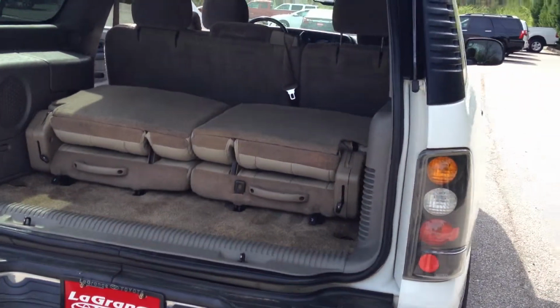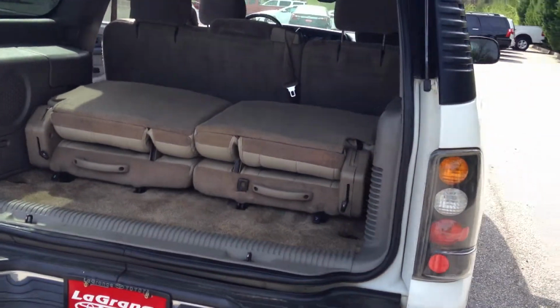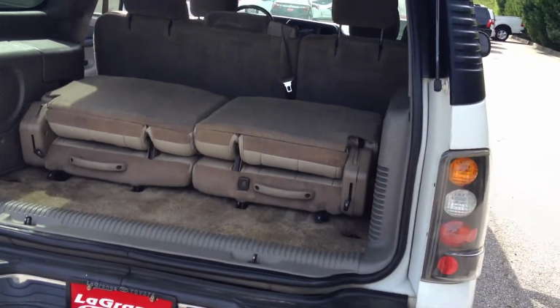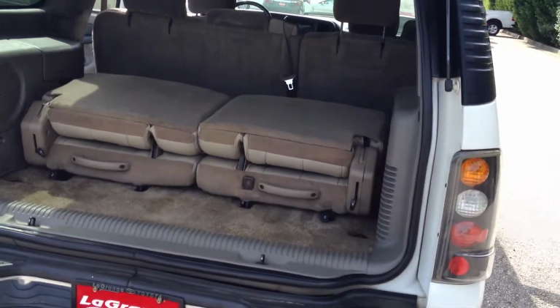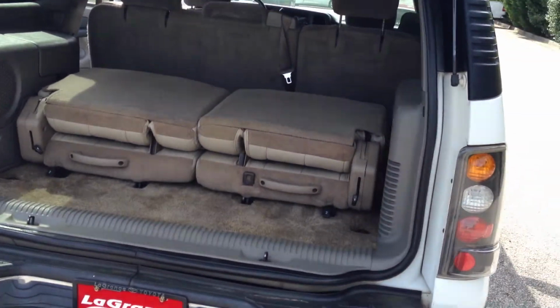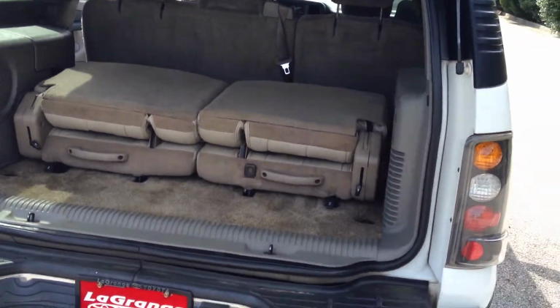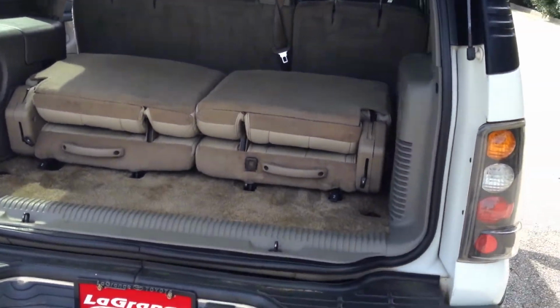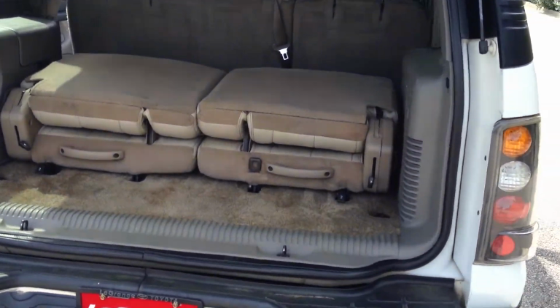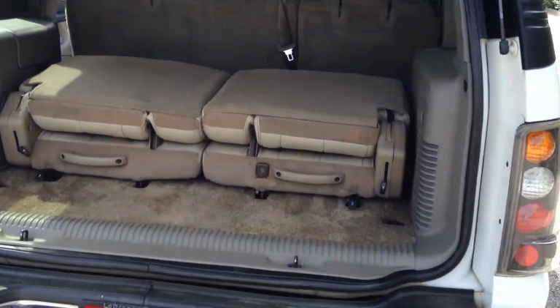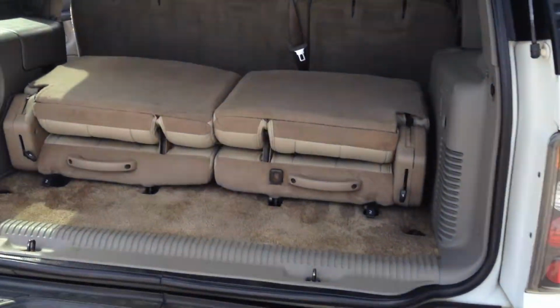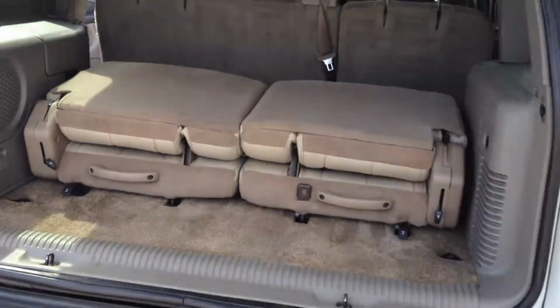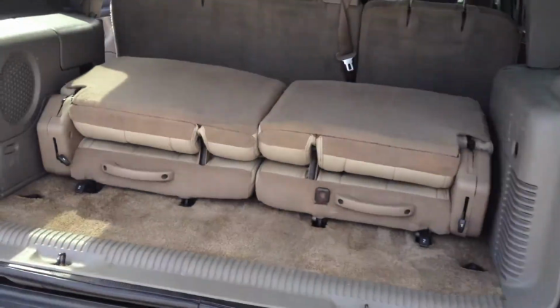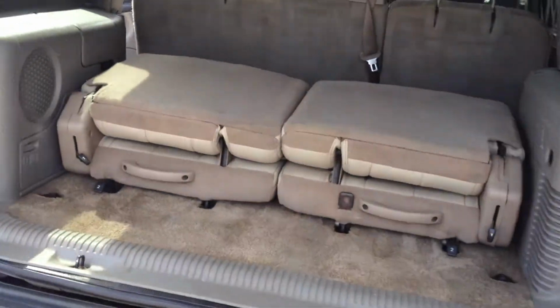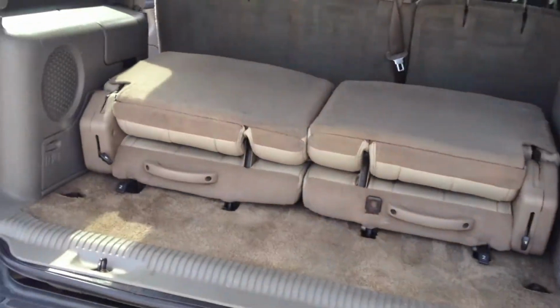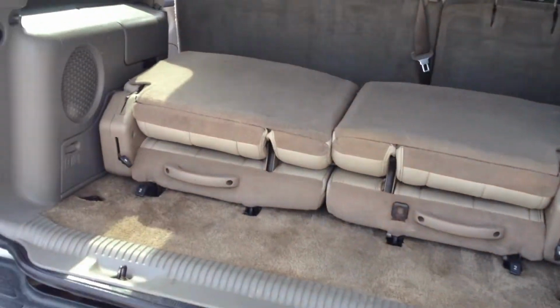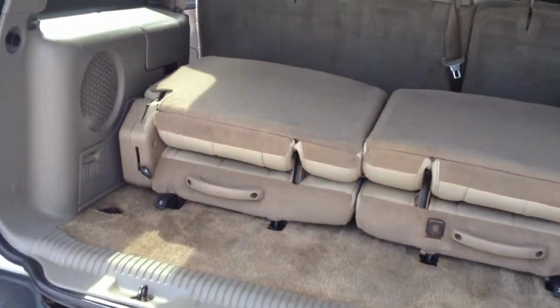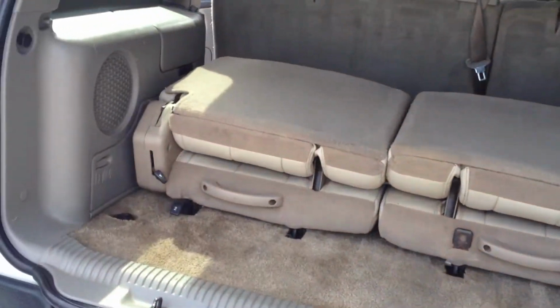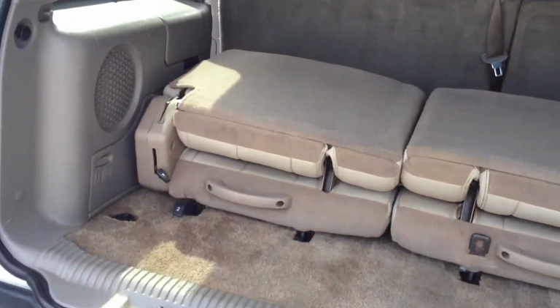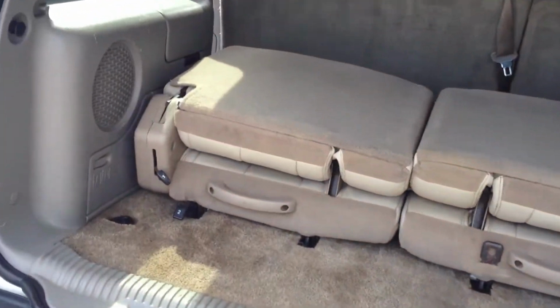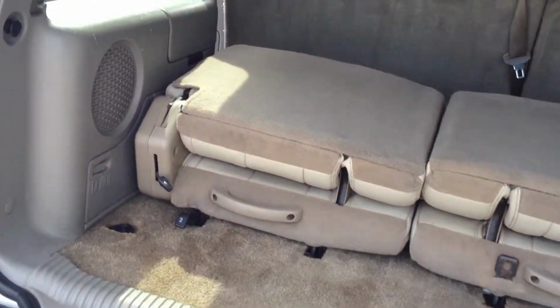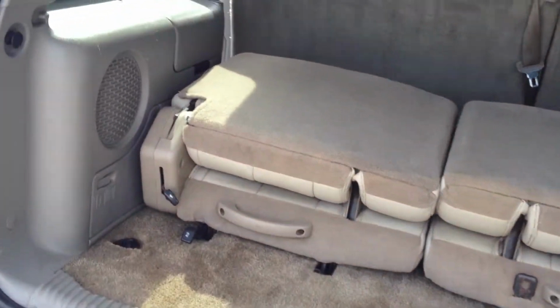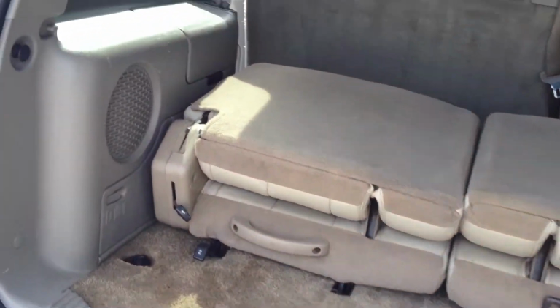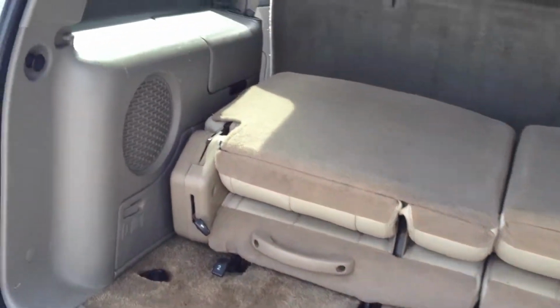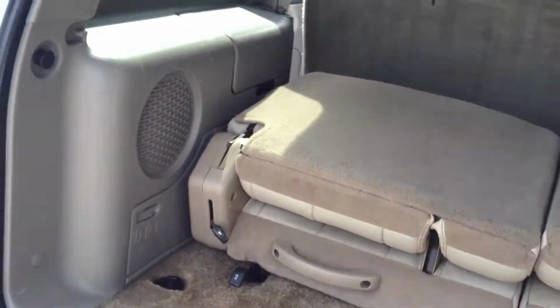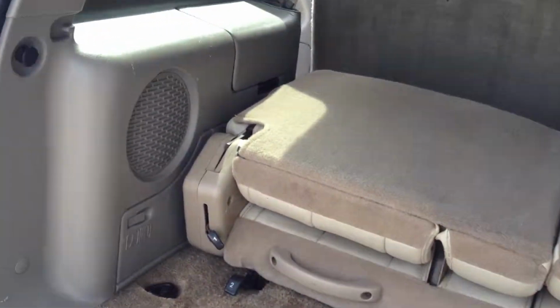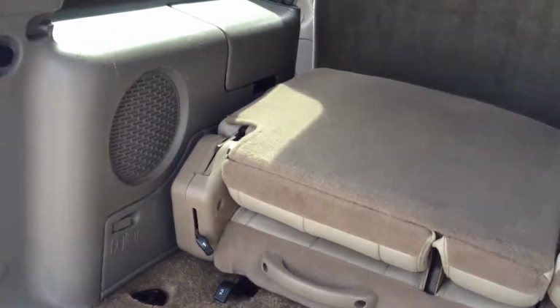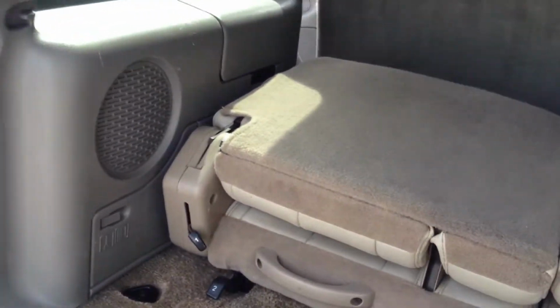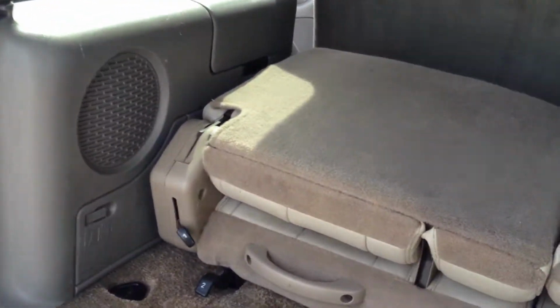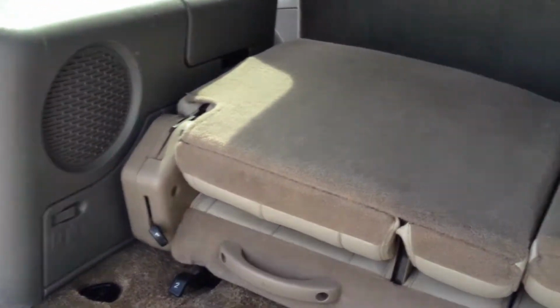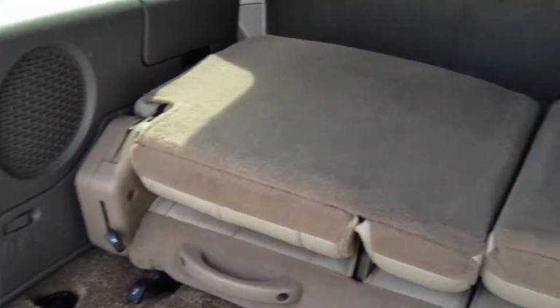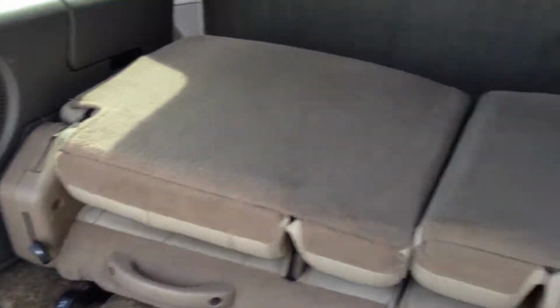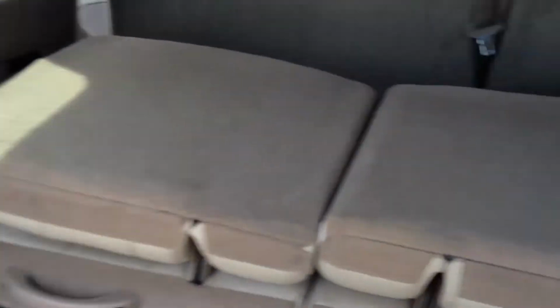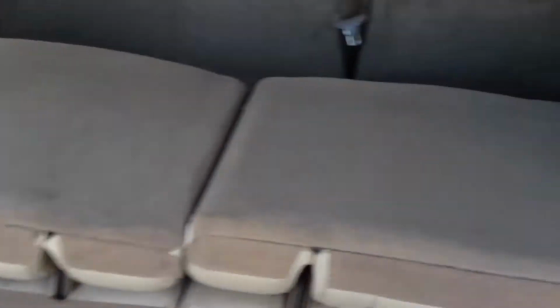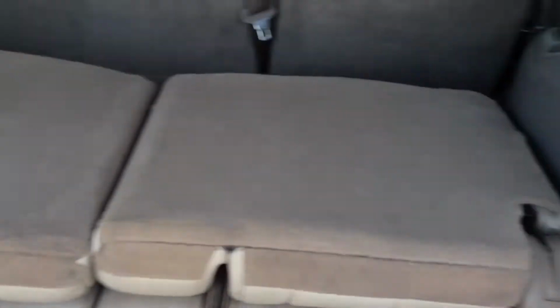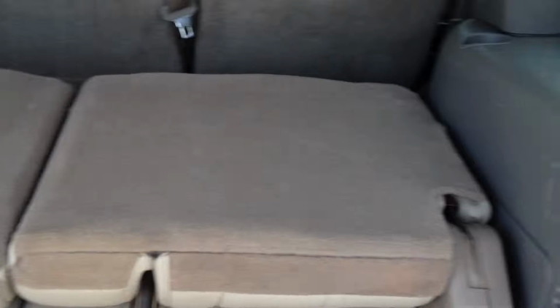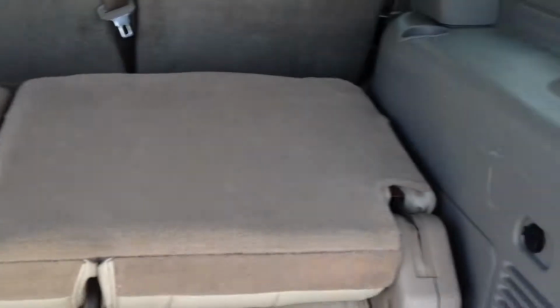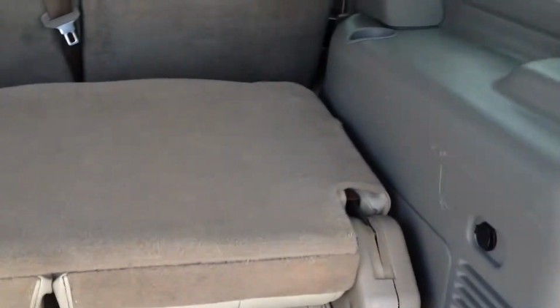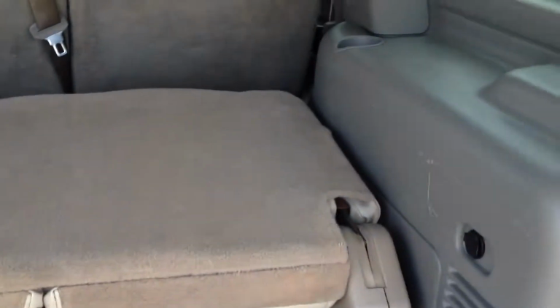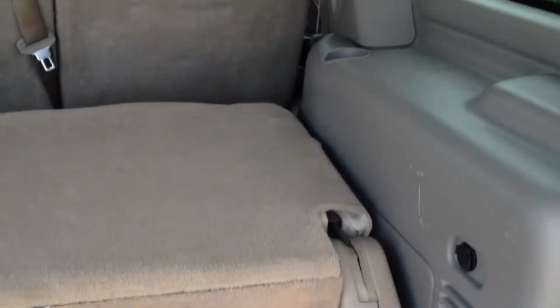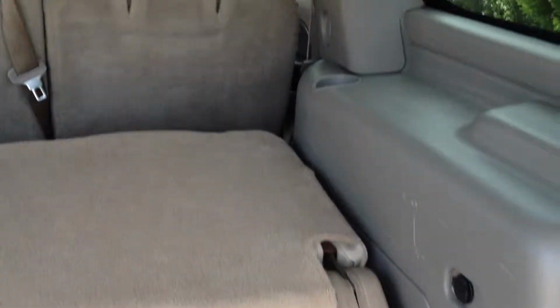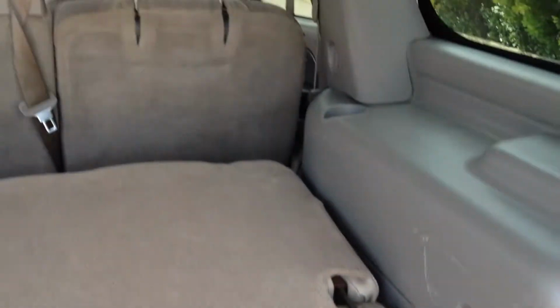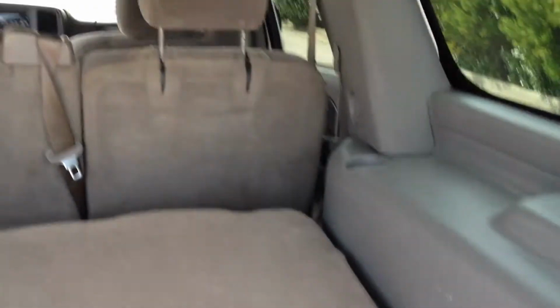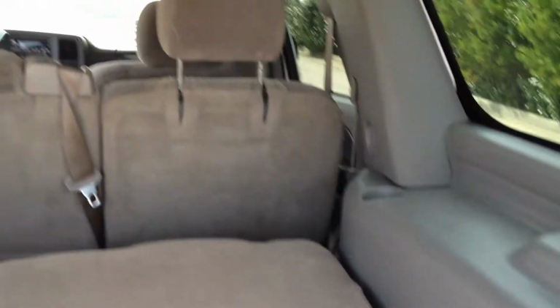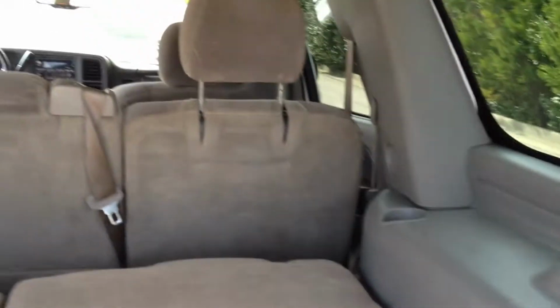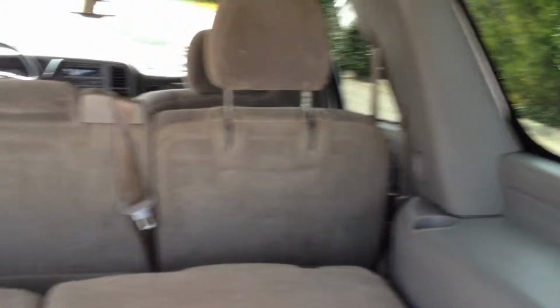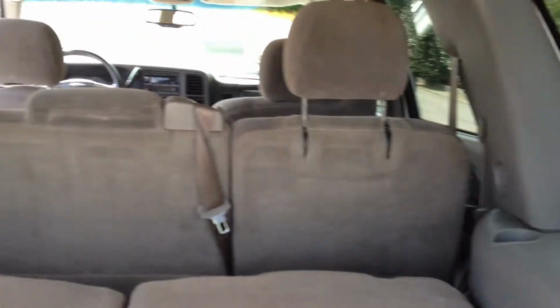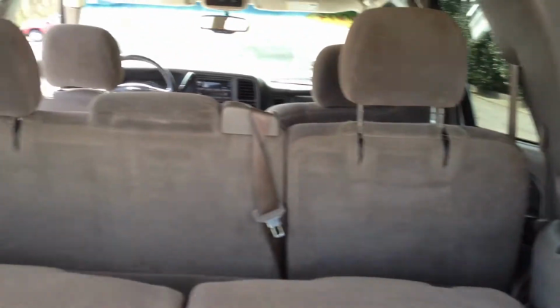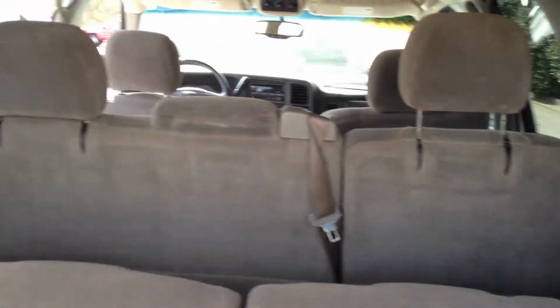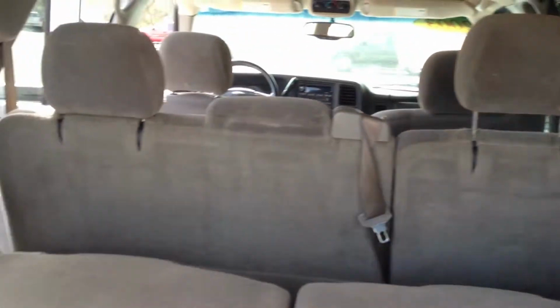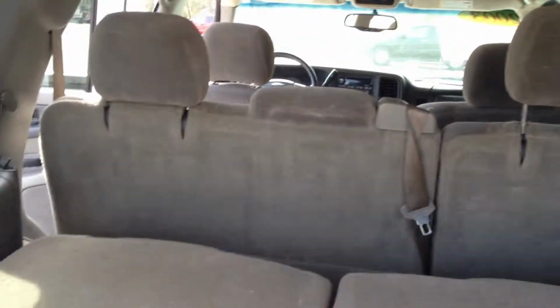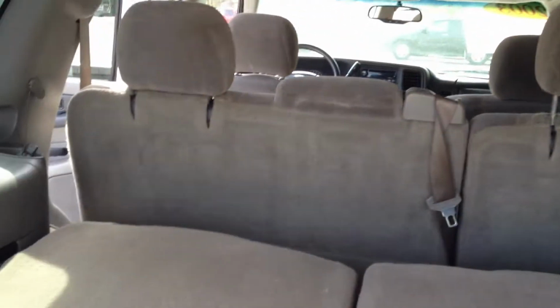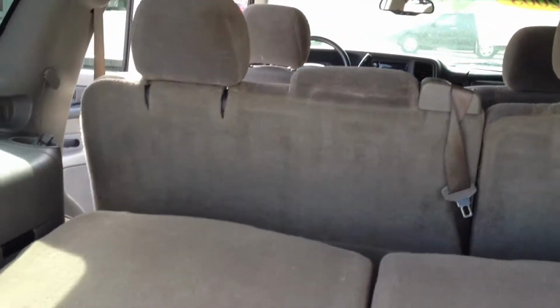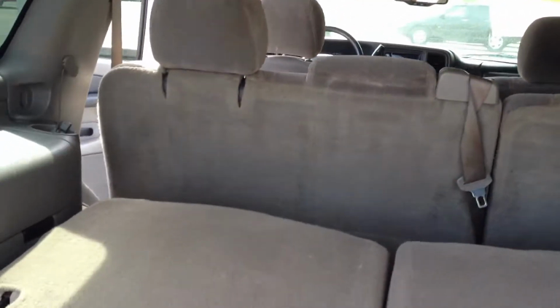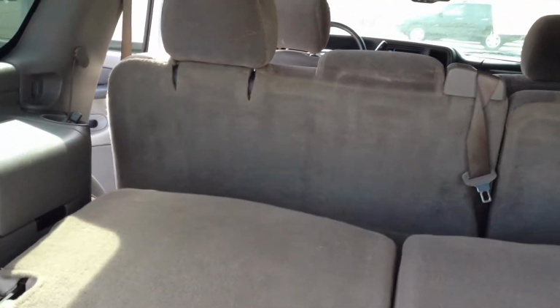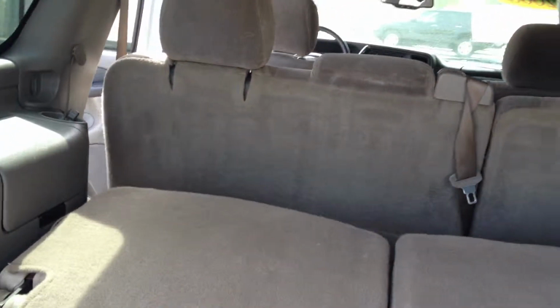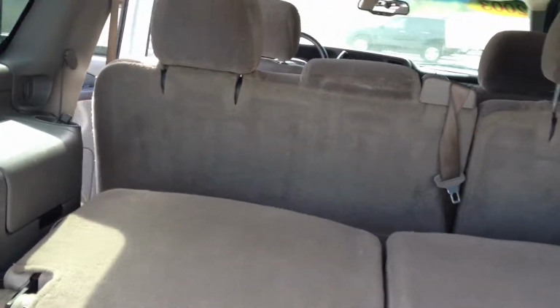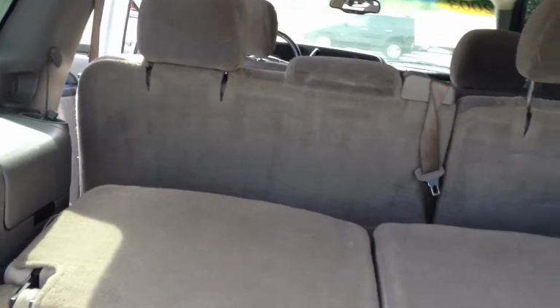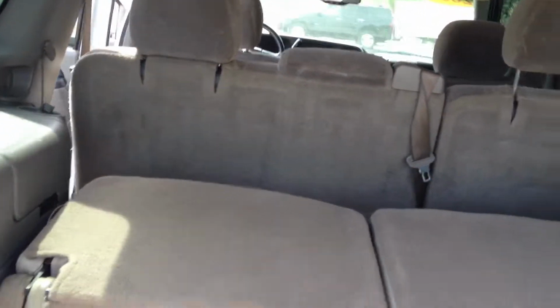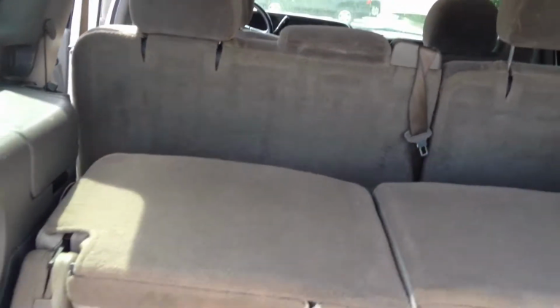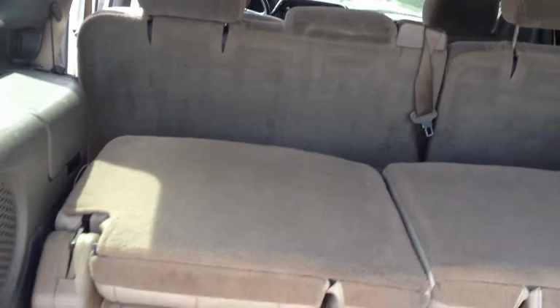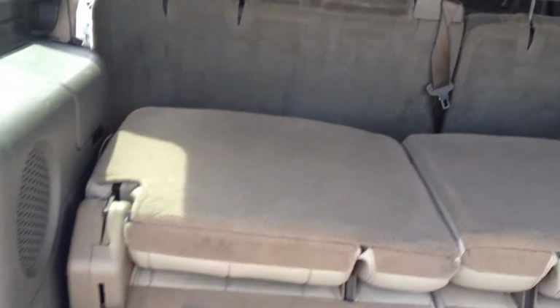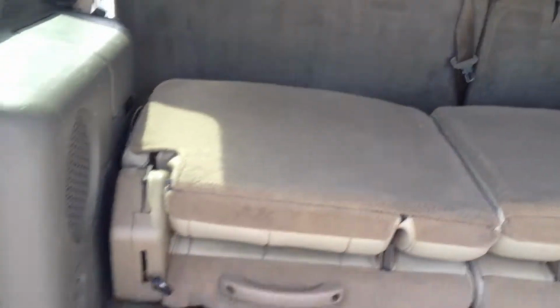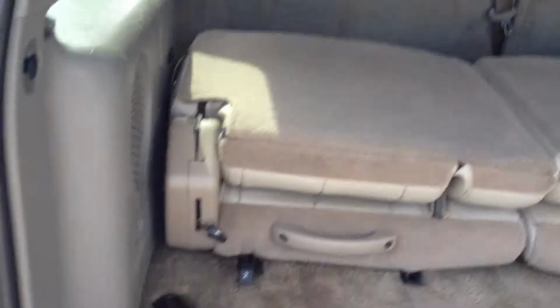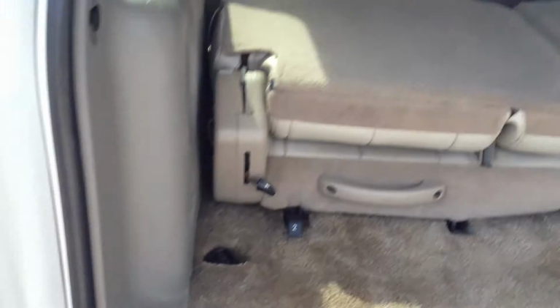Of course it does have a third row, which is in the down position right now, but it's got gray cloth throughout.